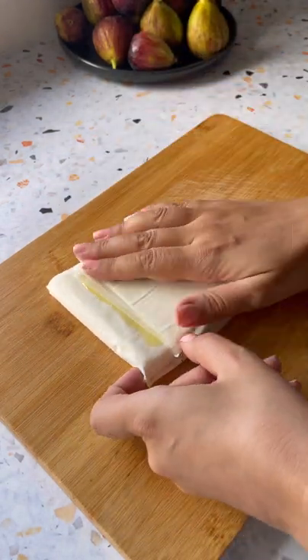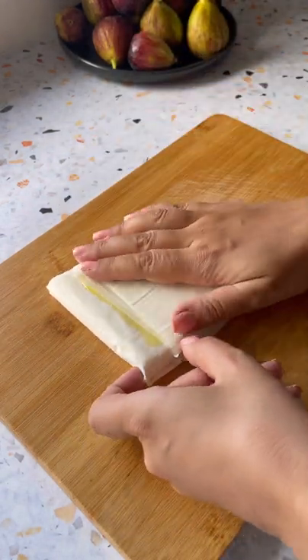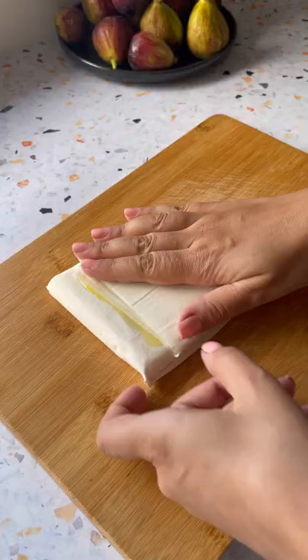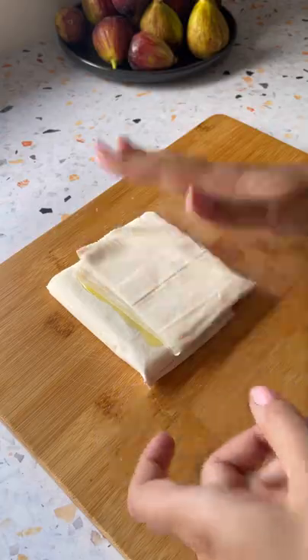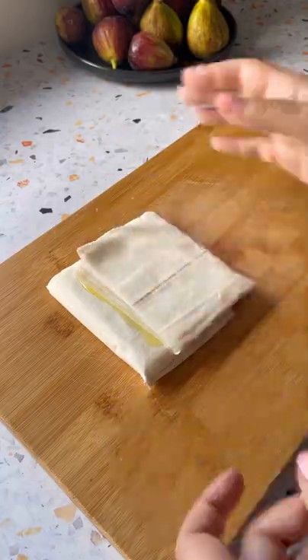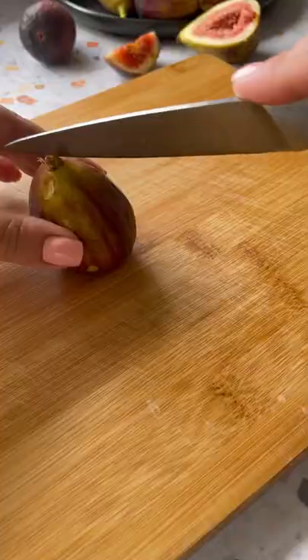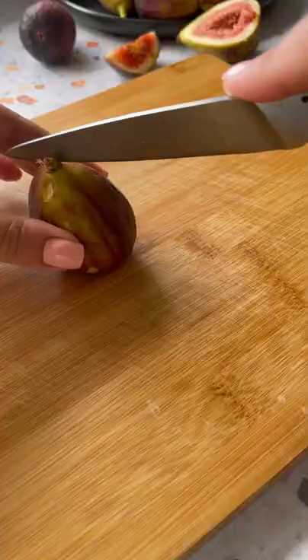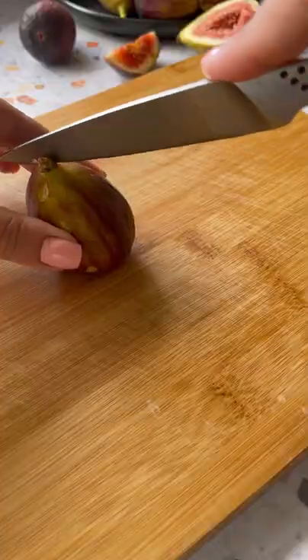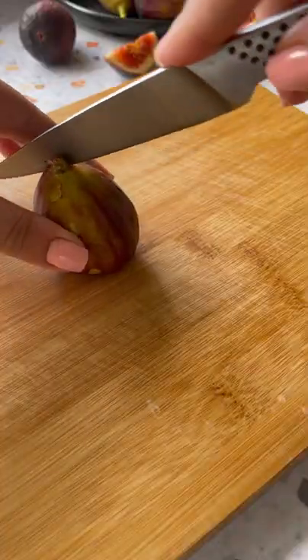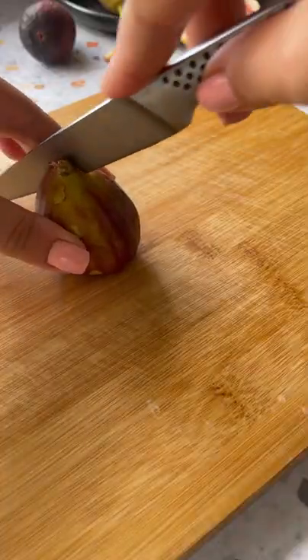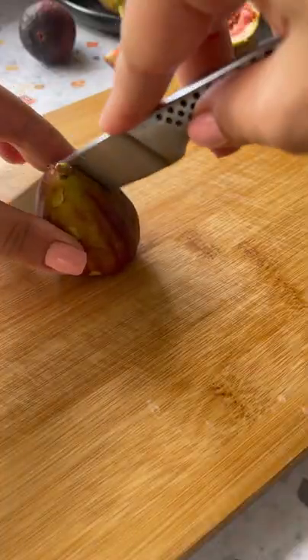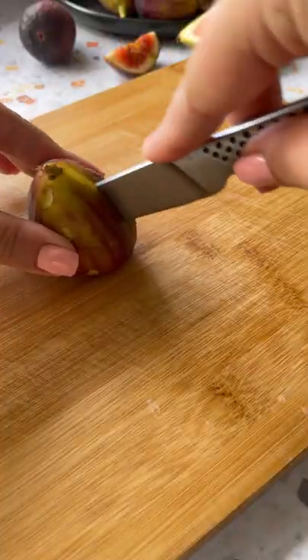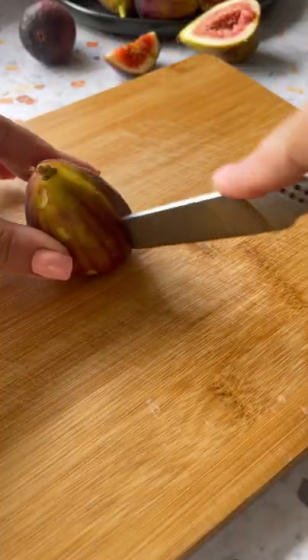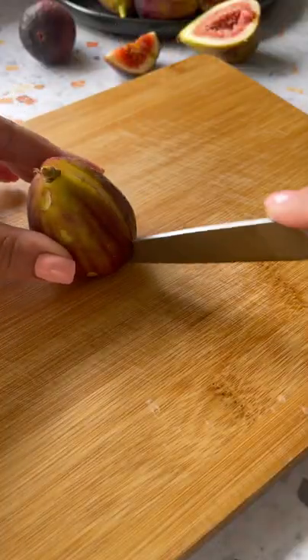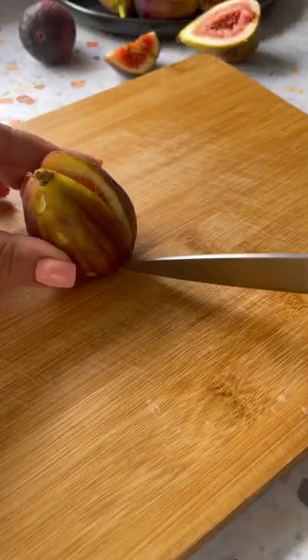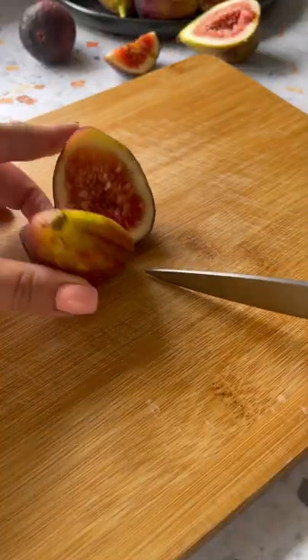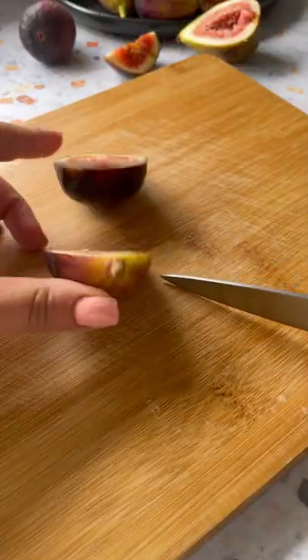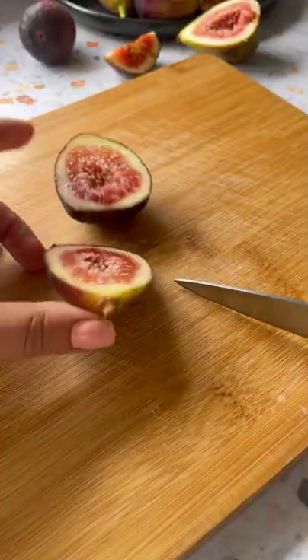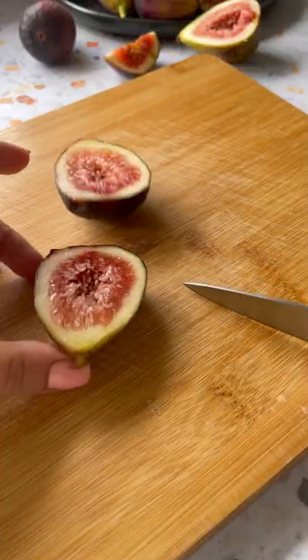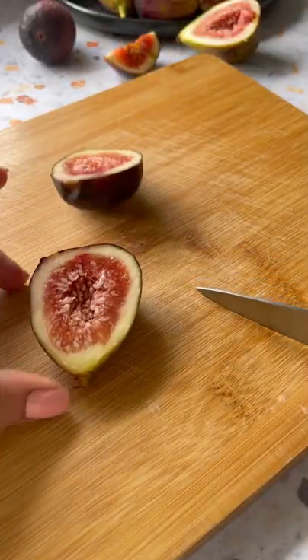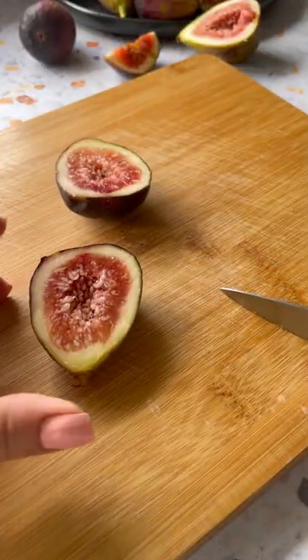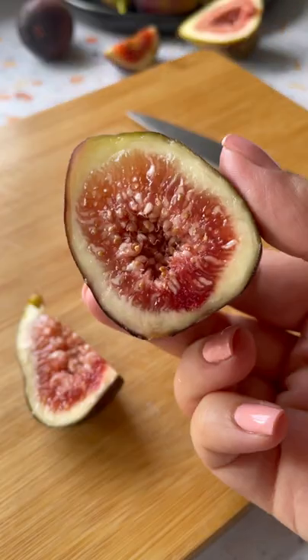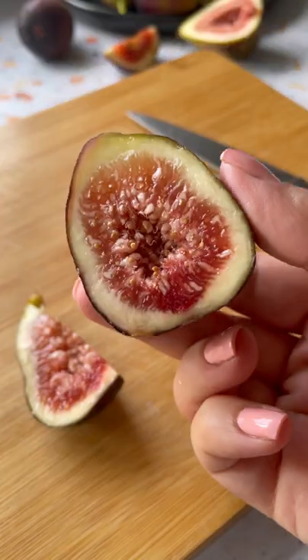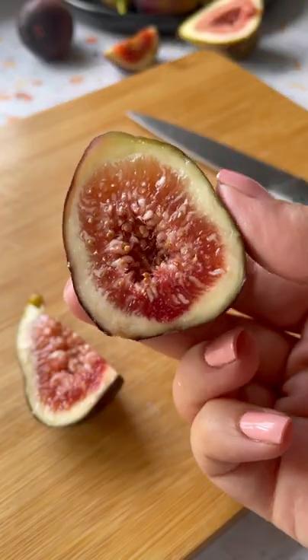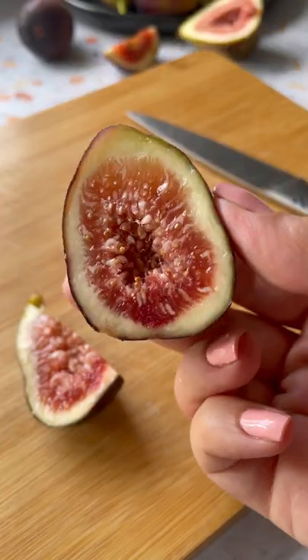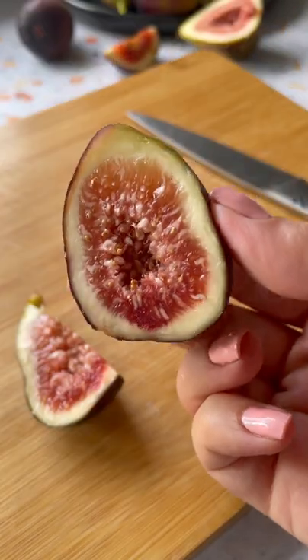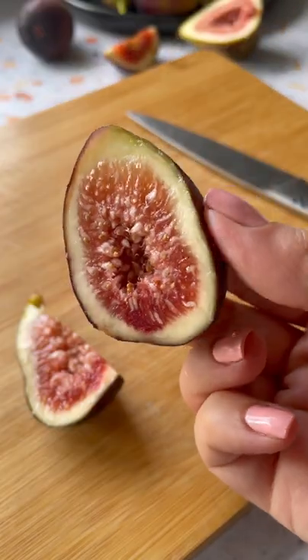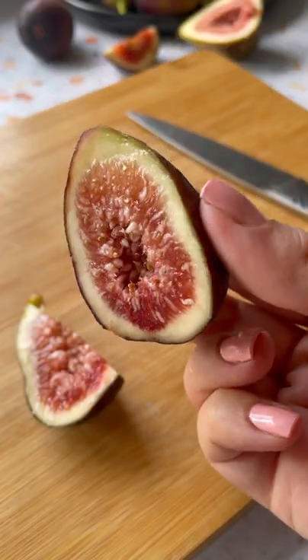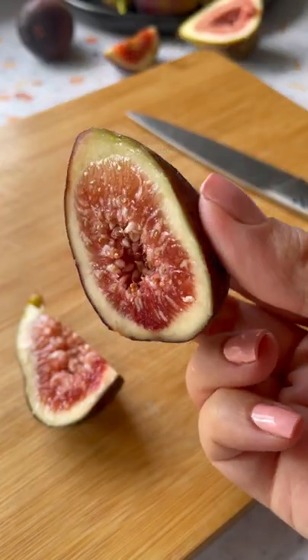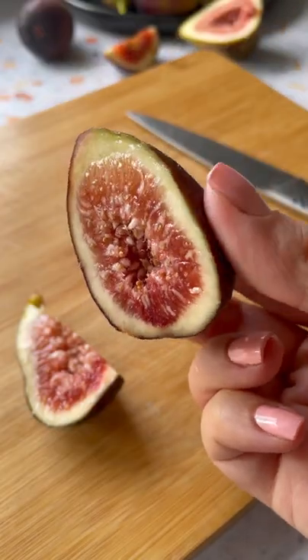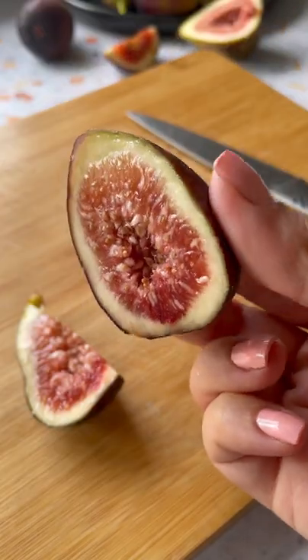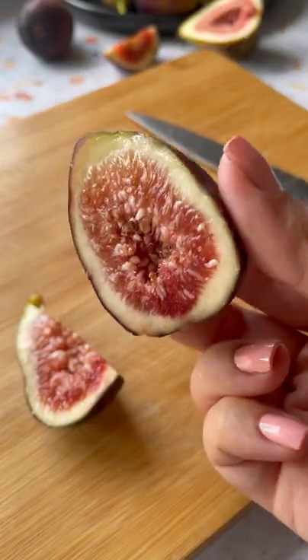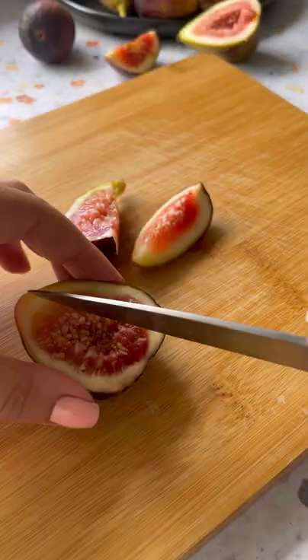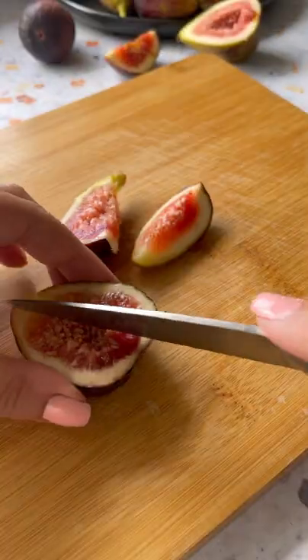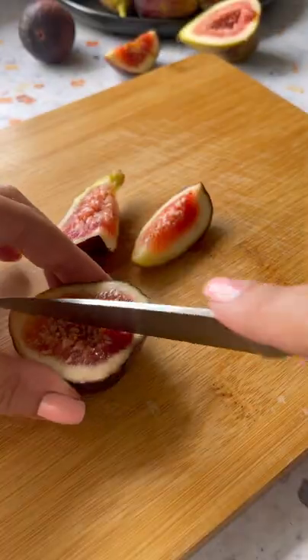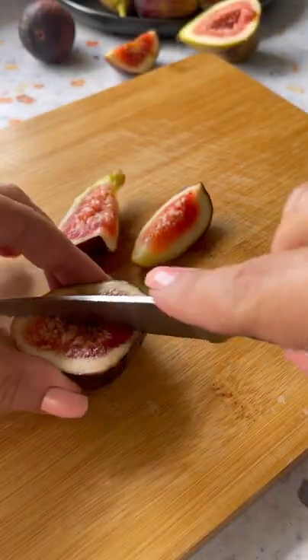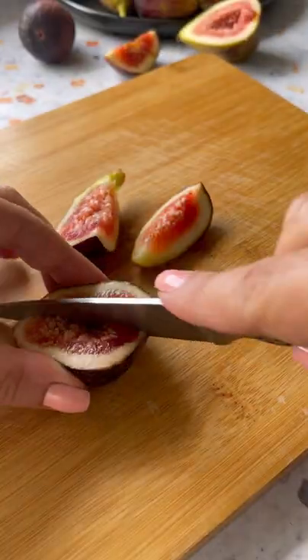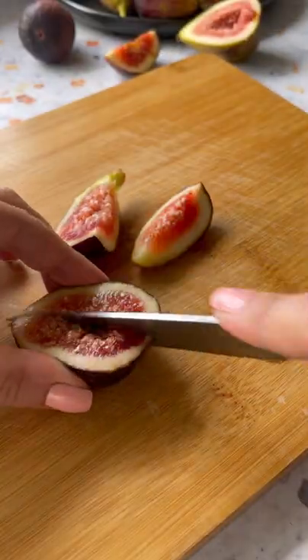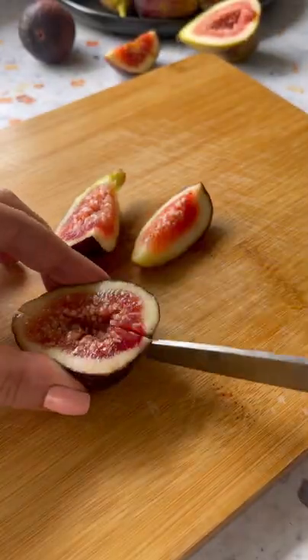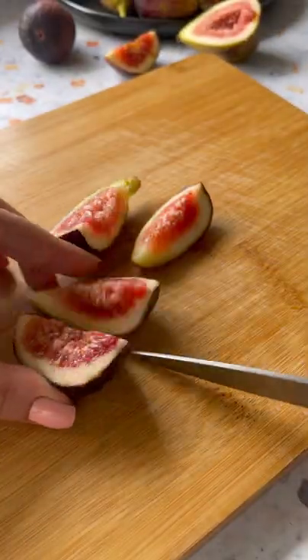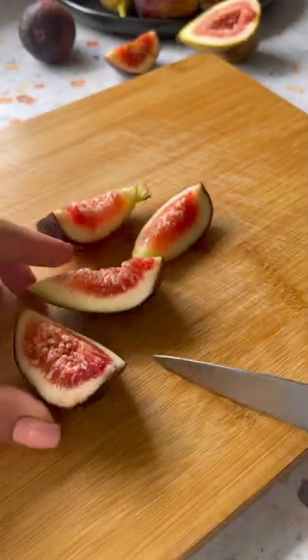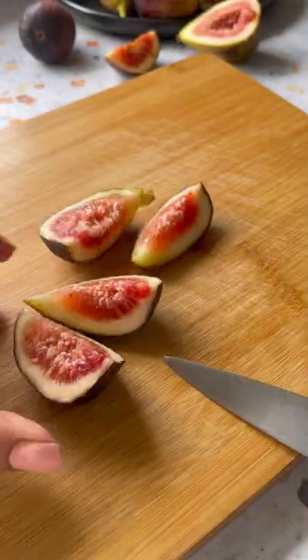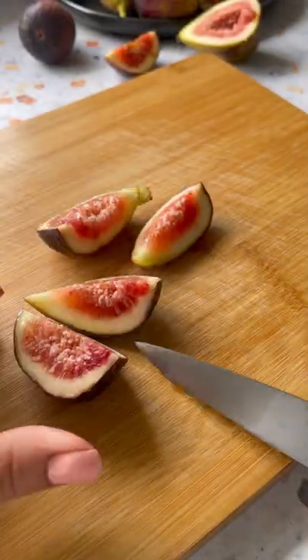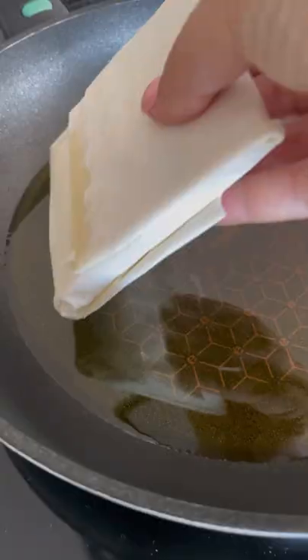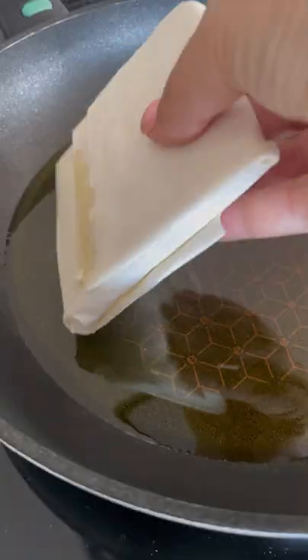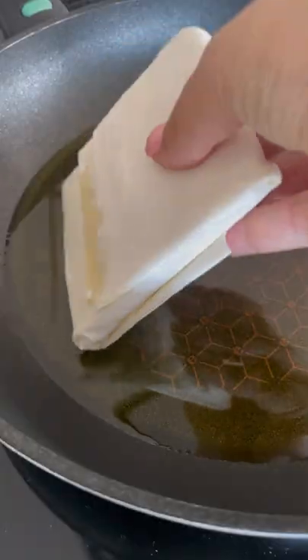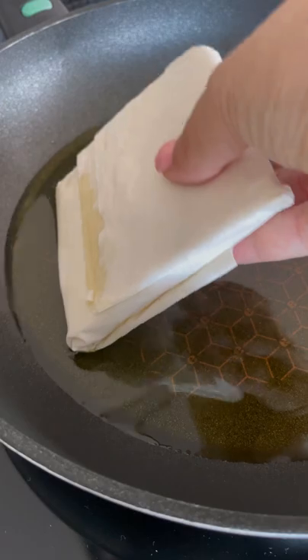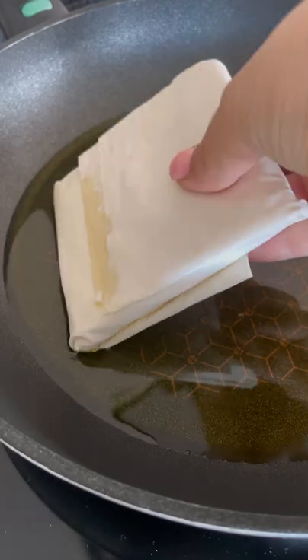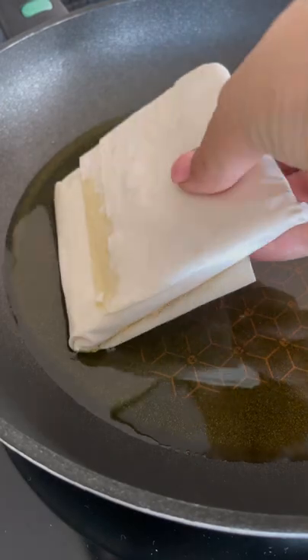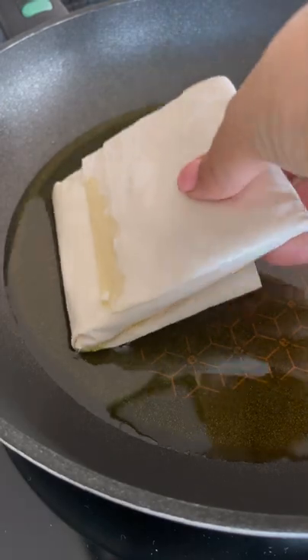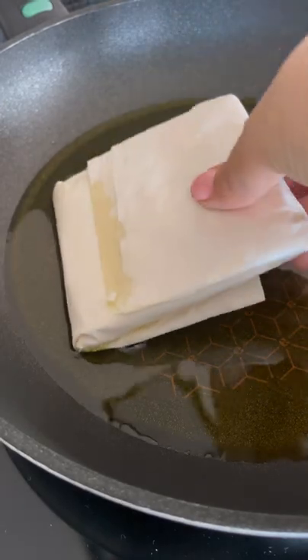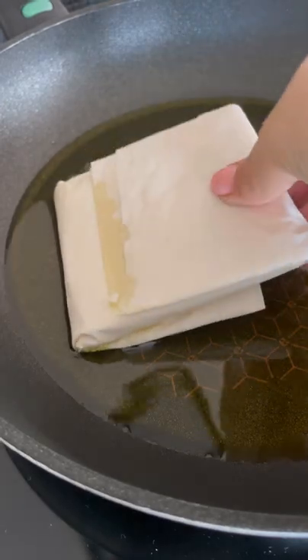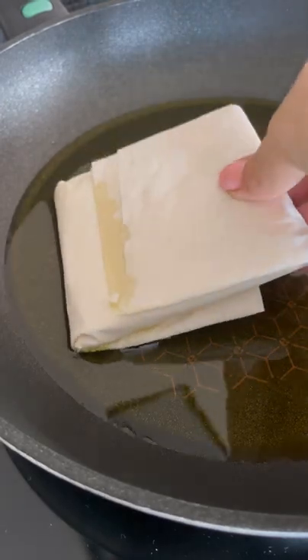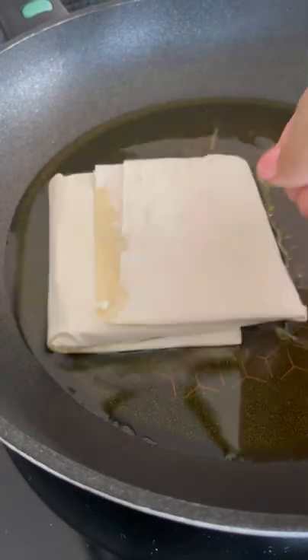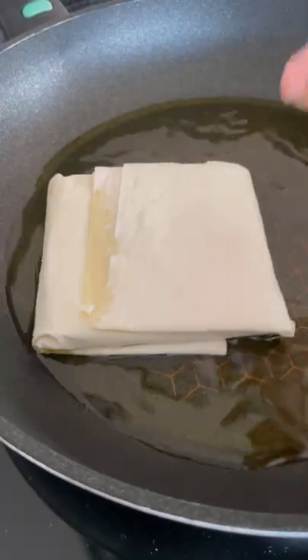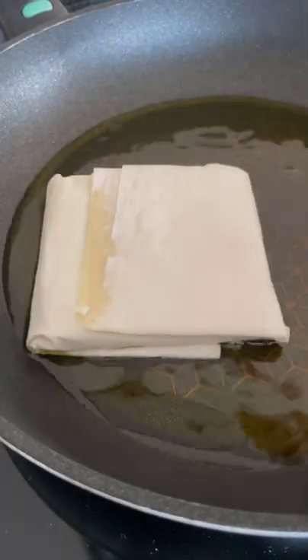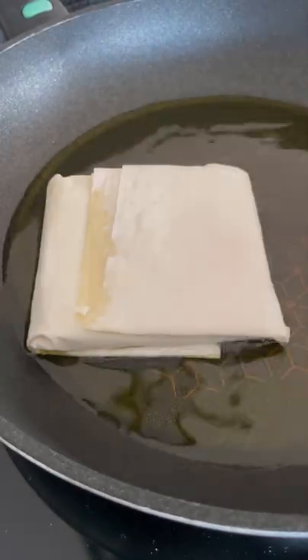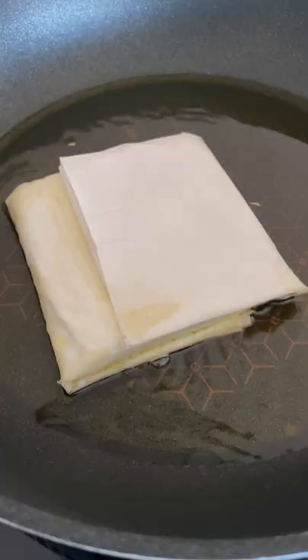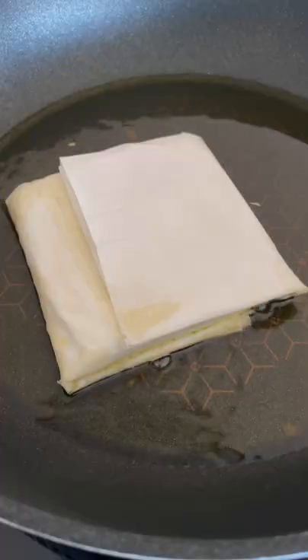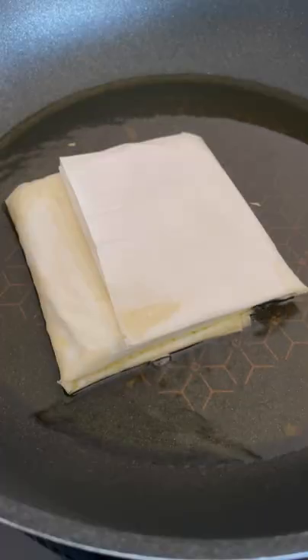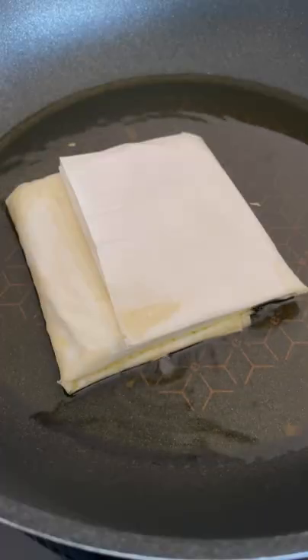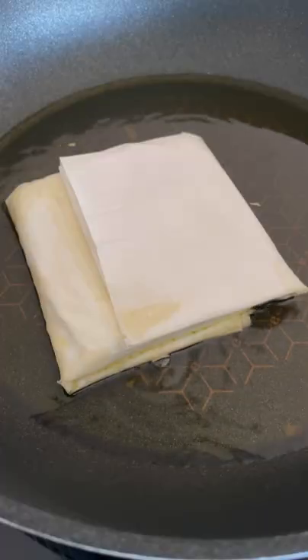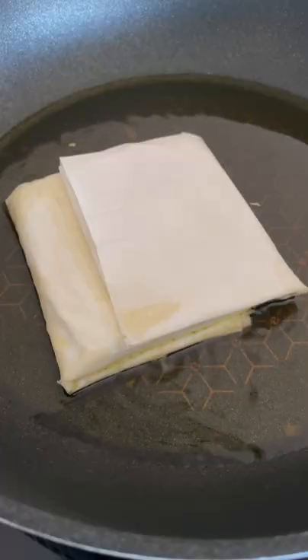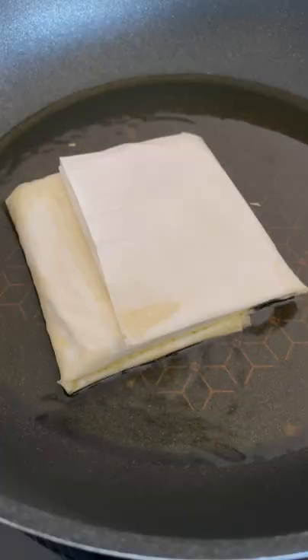Get your hands on some delicious and jammy figs and cut them into quarters. Gently fry over medium heat and flip once deliciously golden.